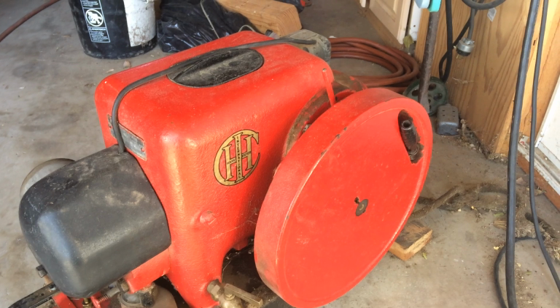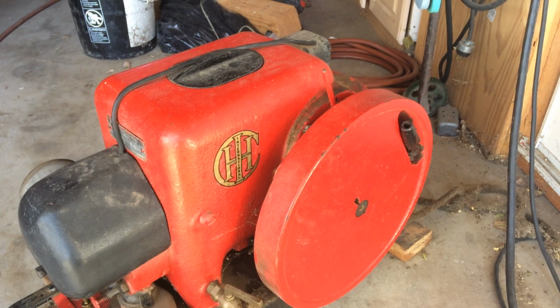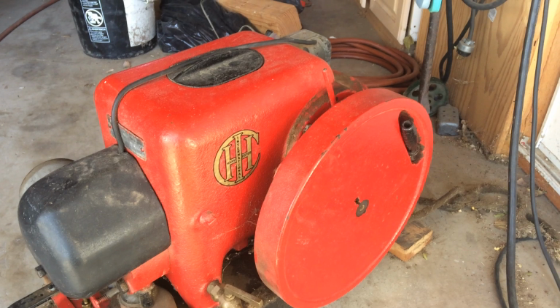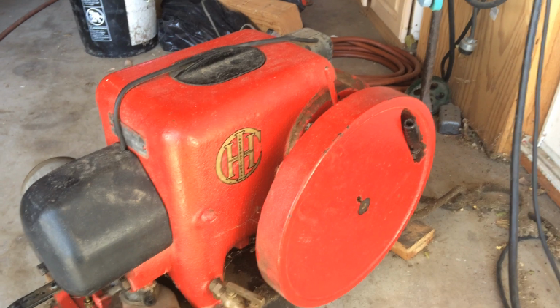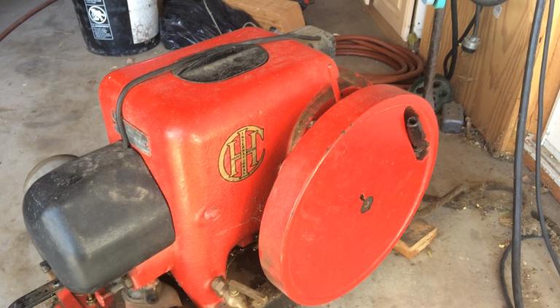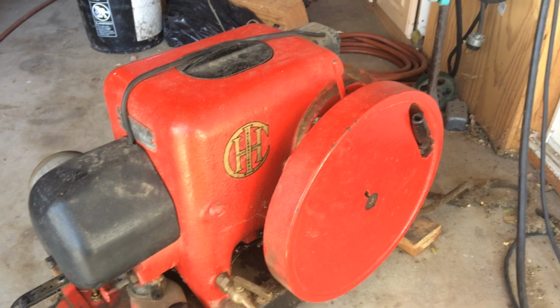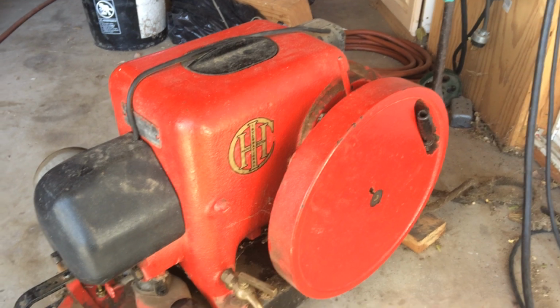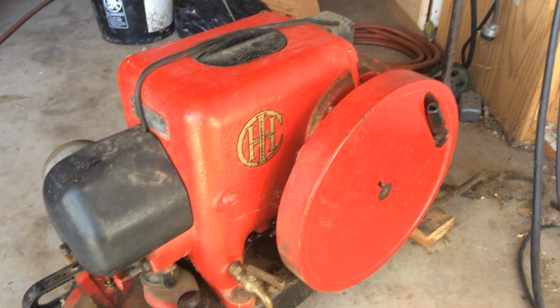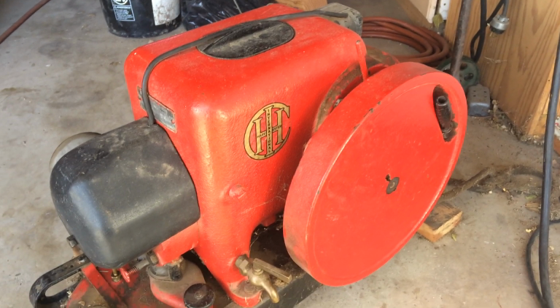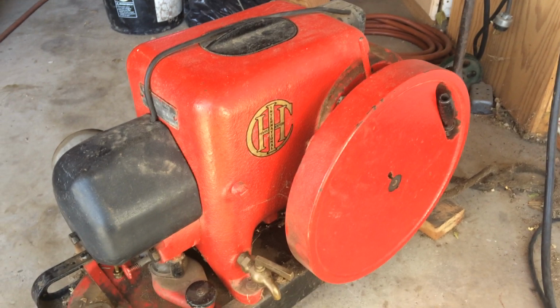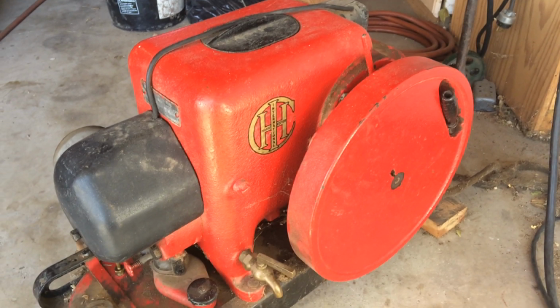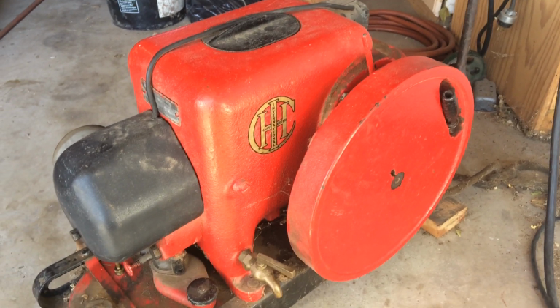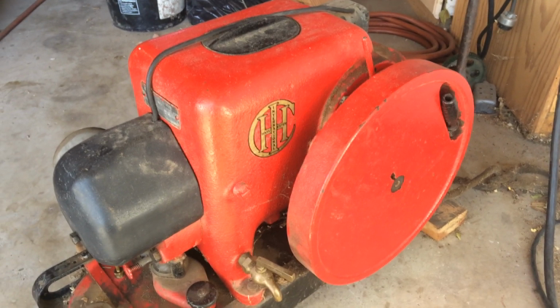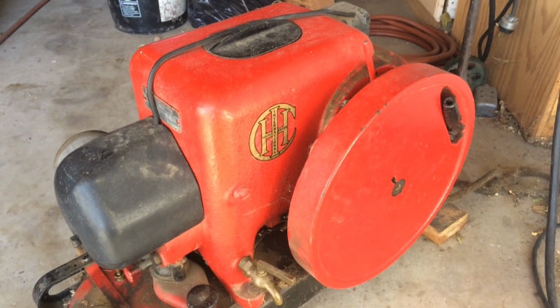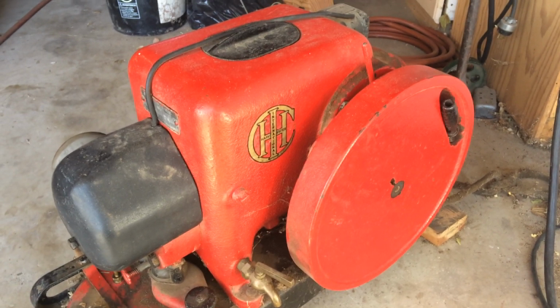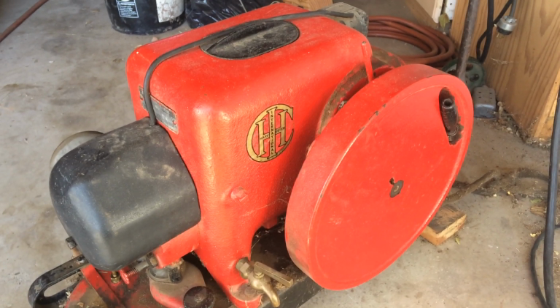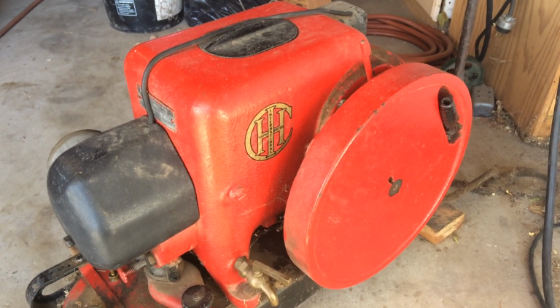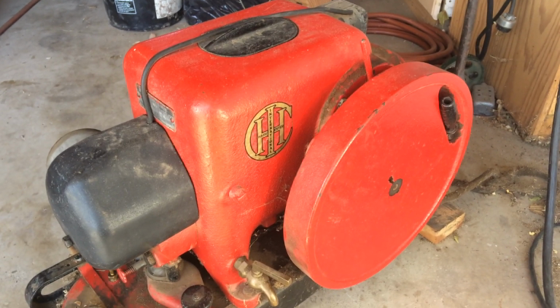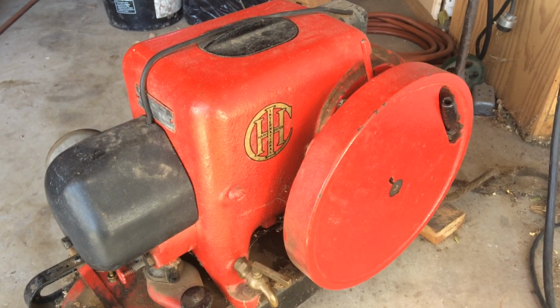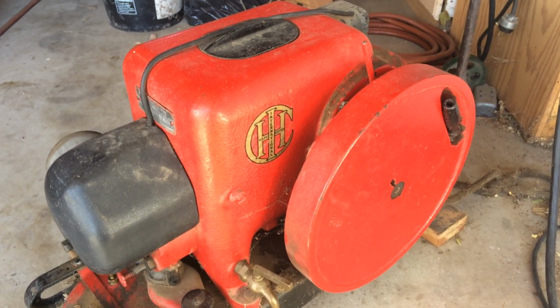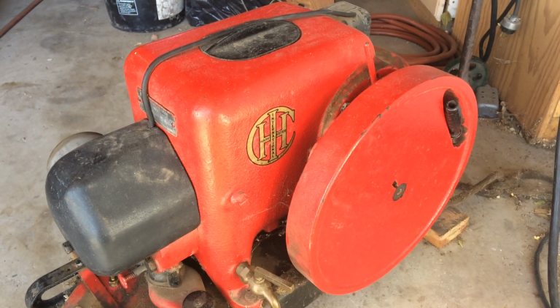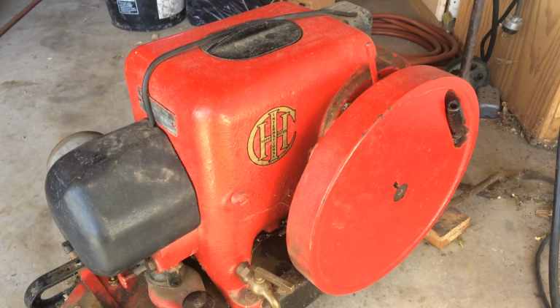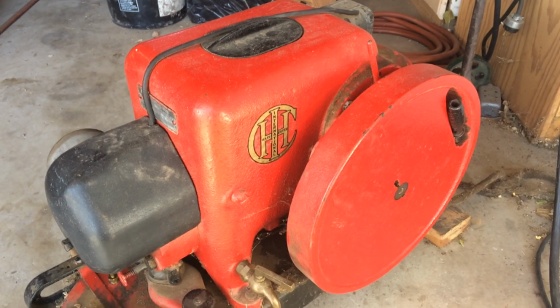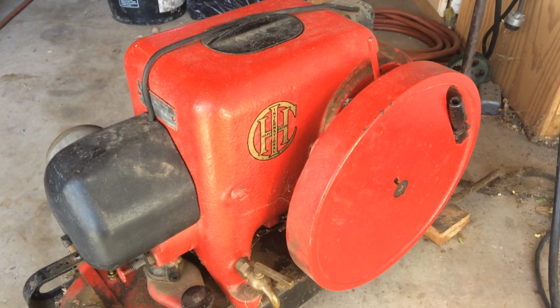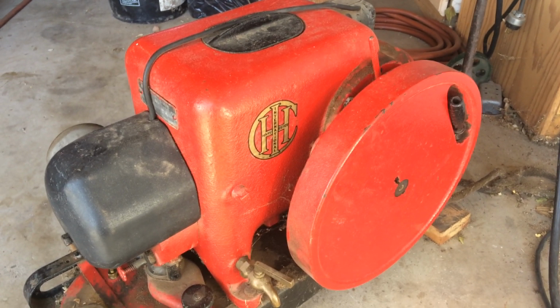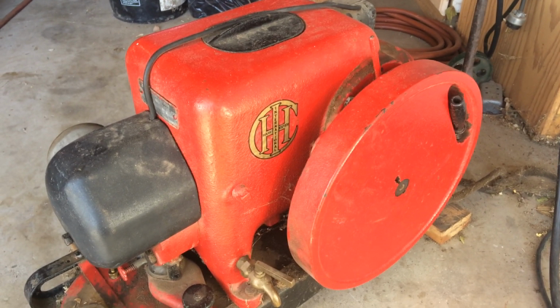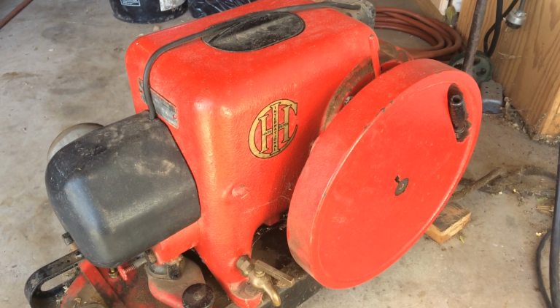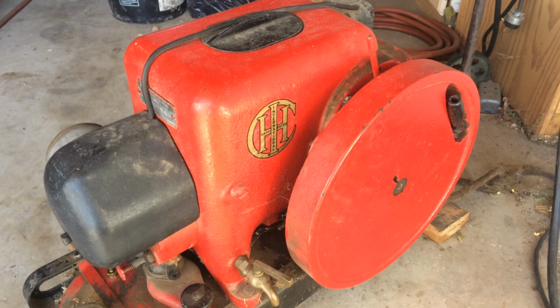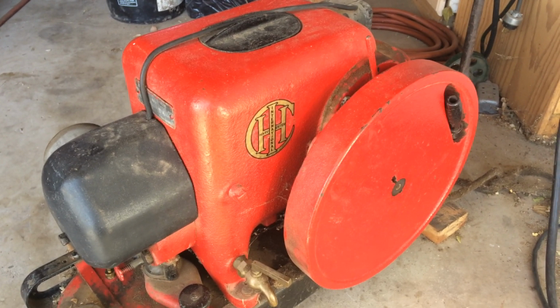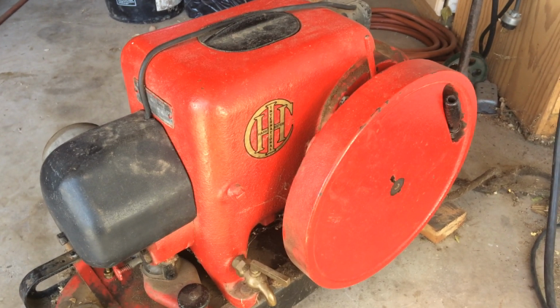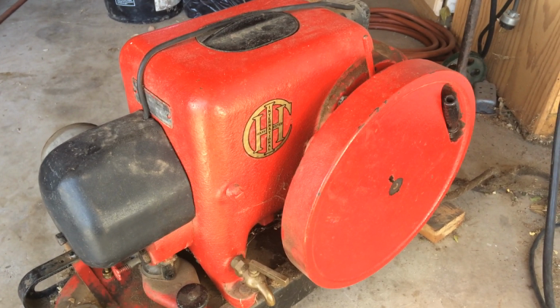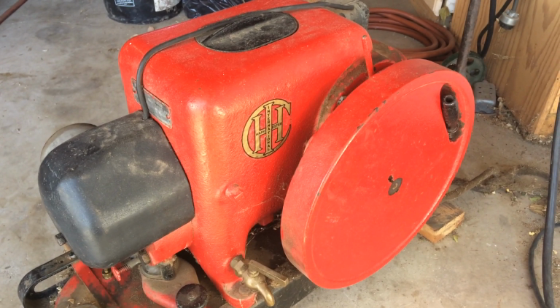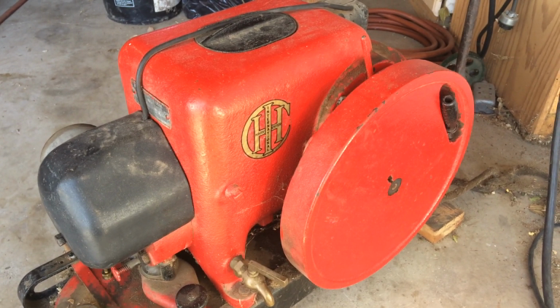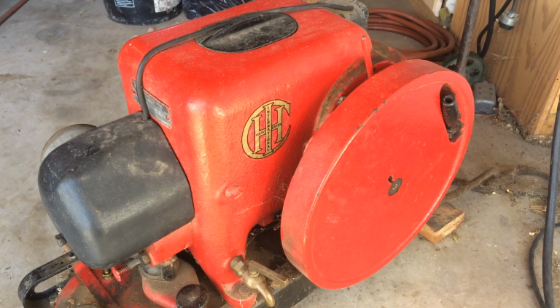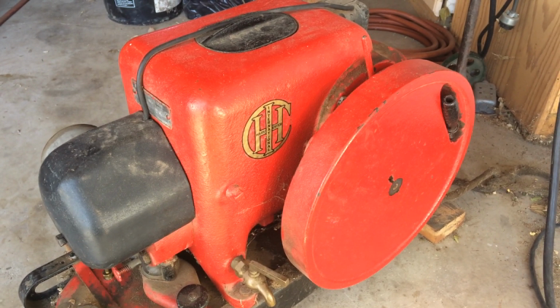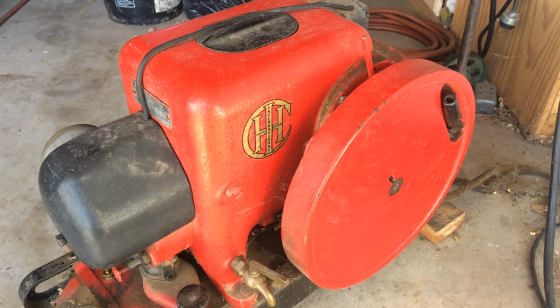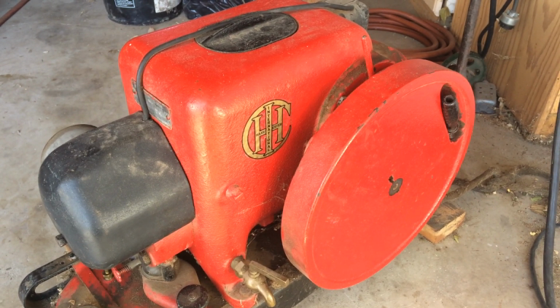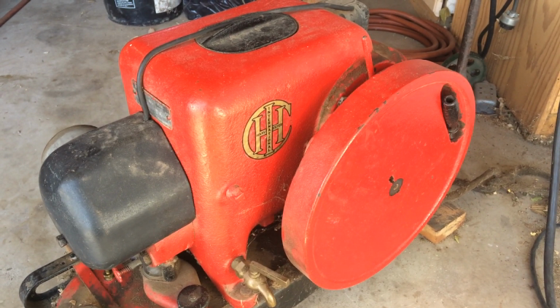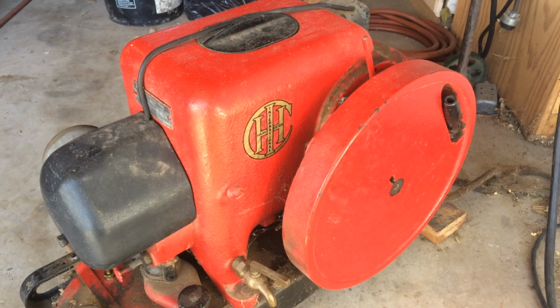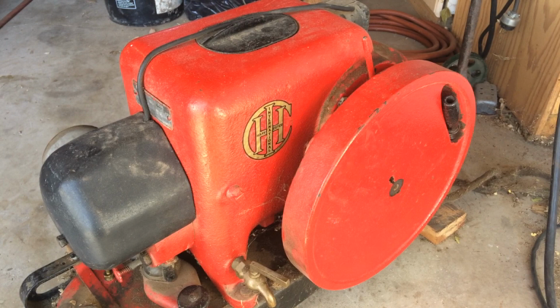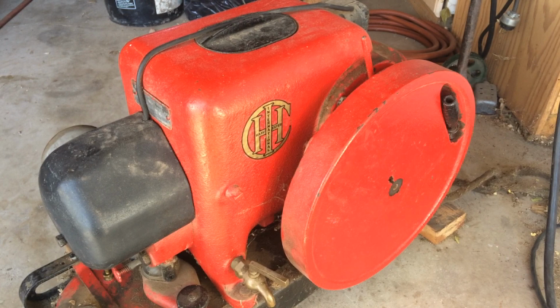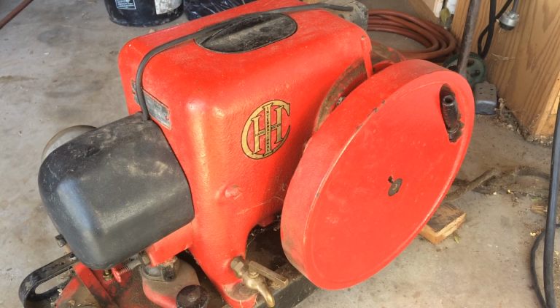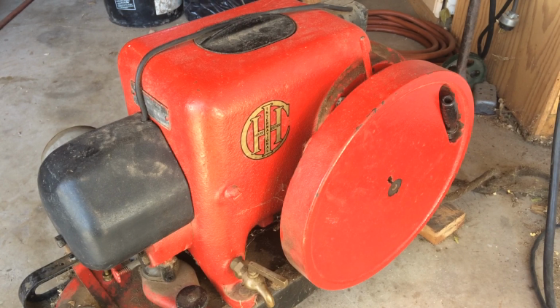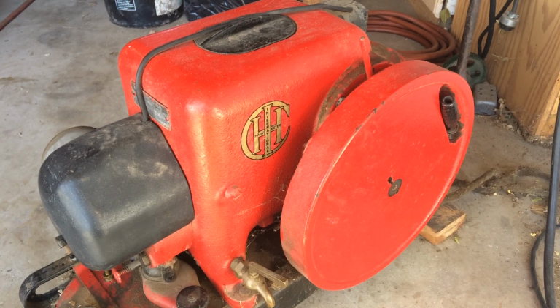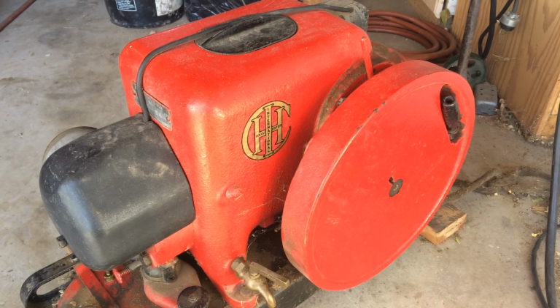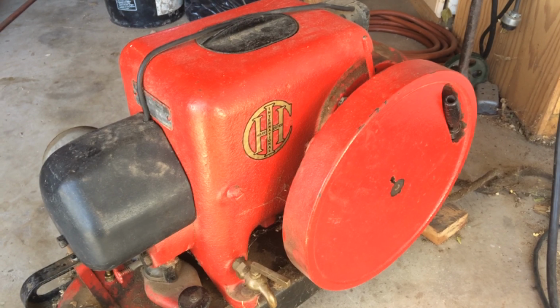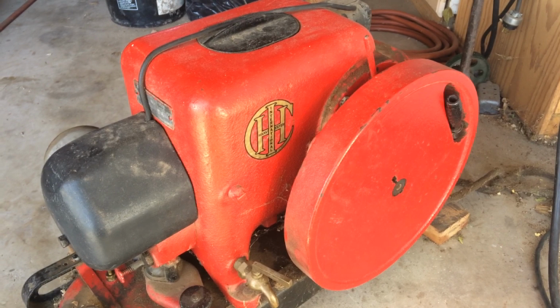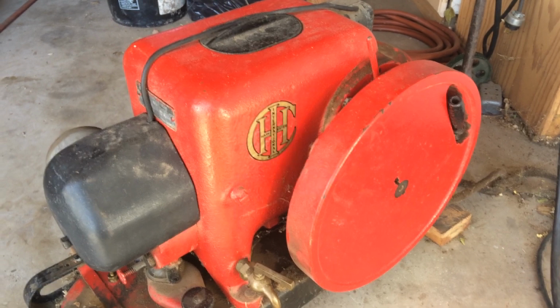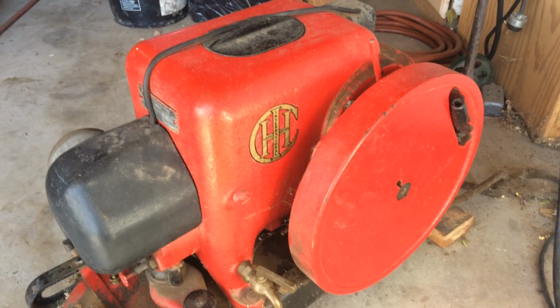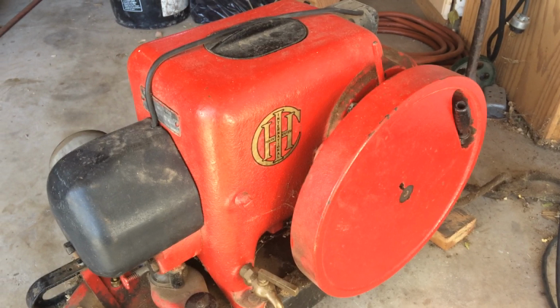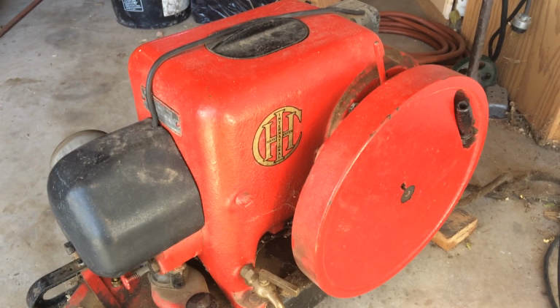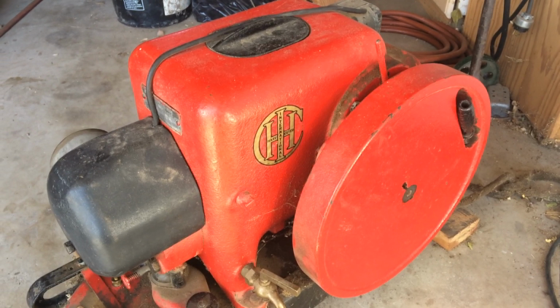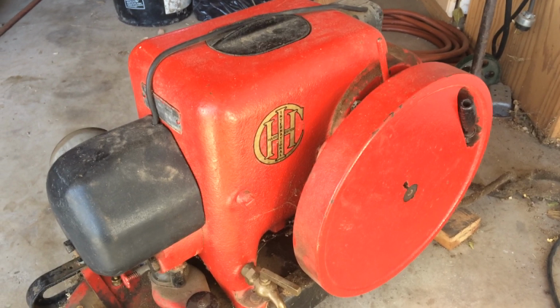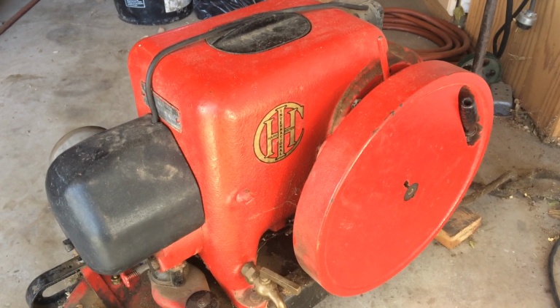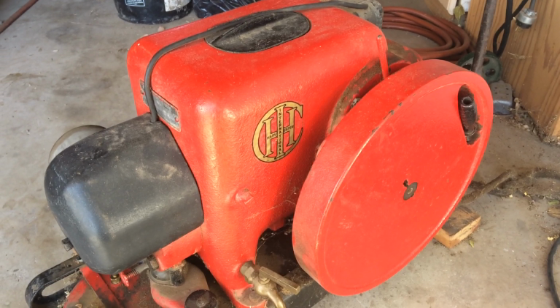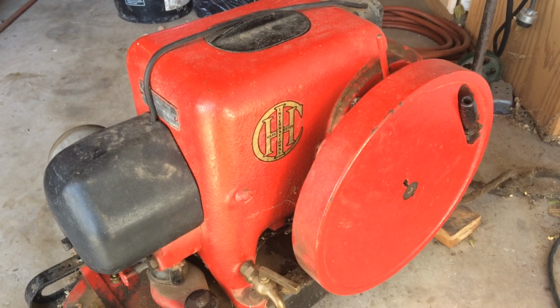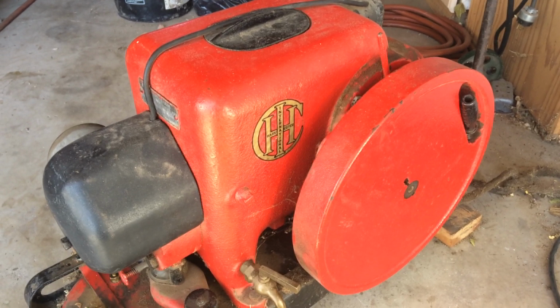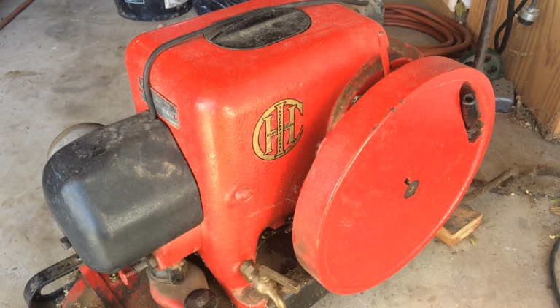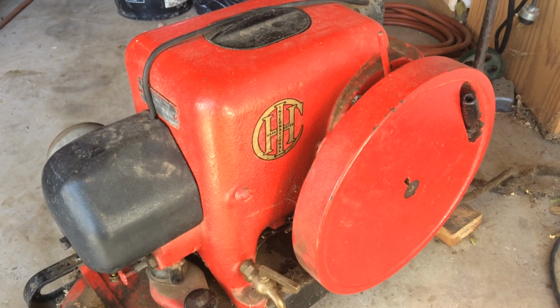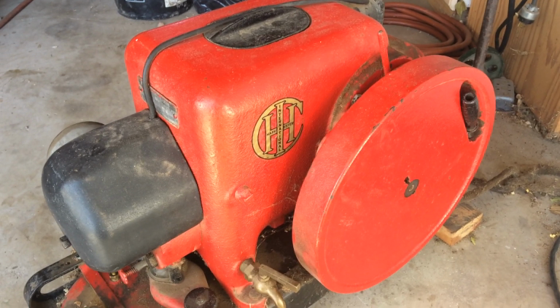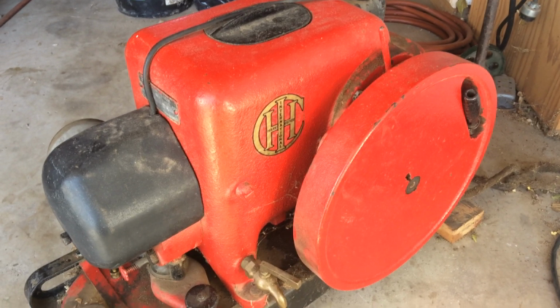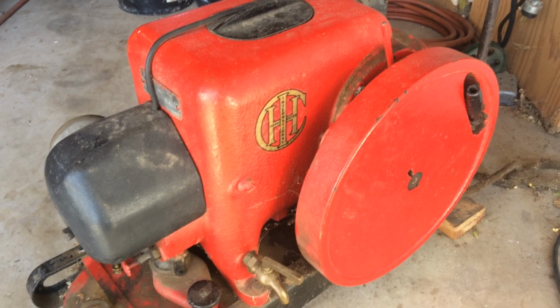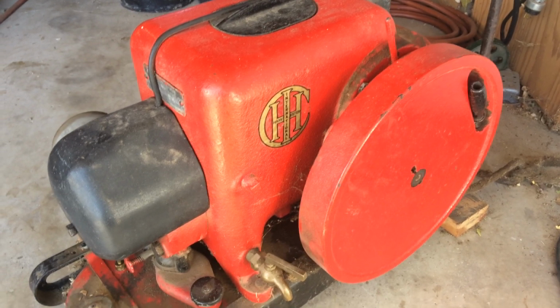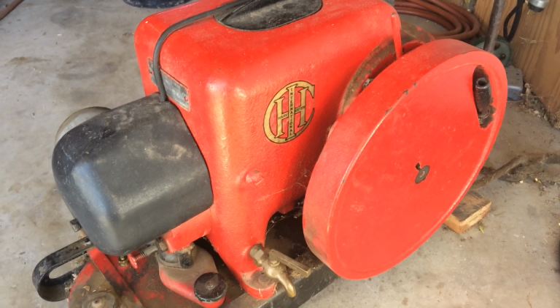Hey everybody, look what I got here. It's a 1938 International 3-5 horsepower engine.